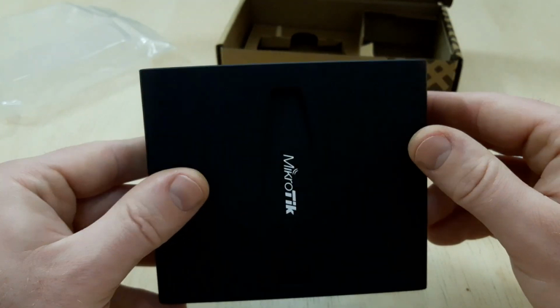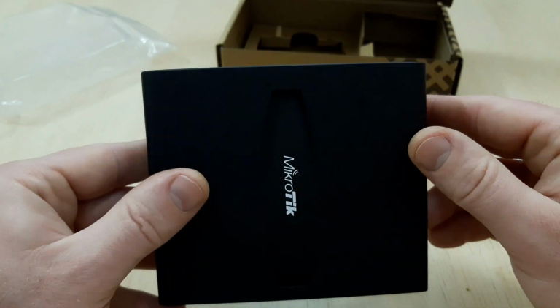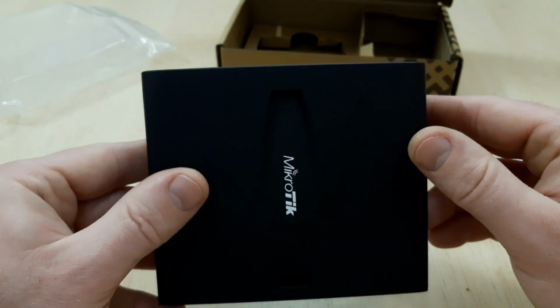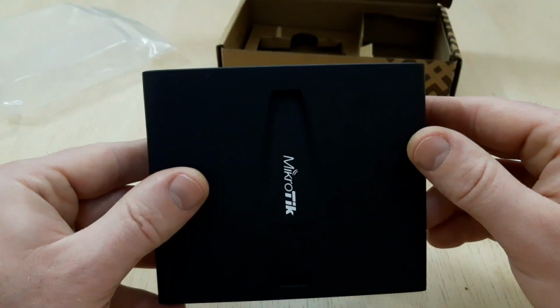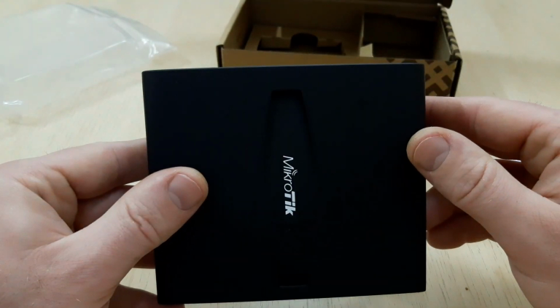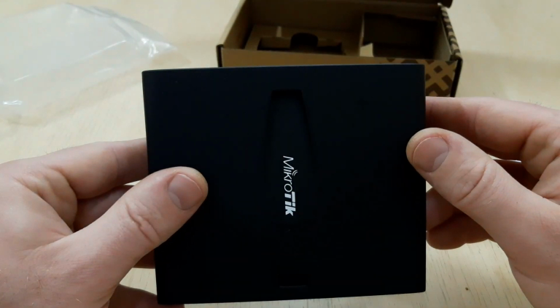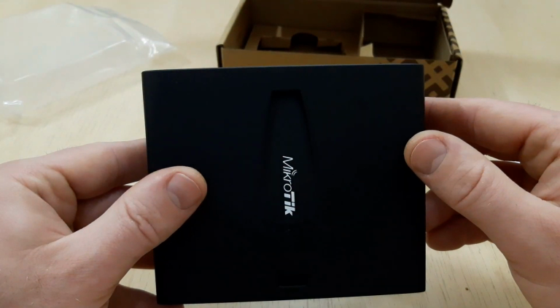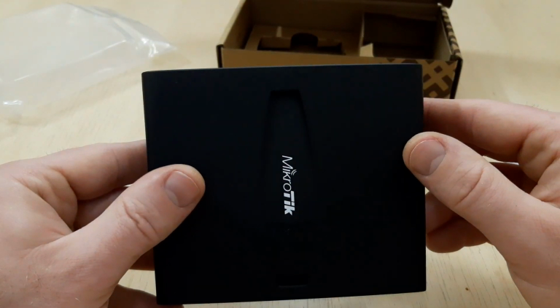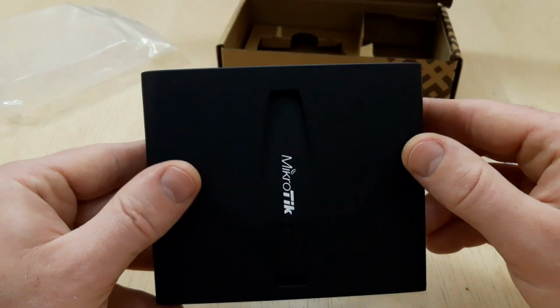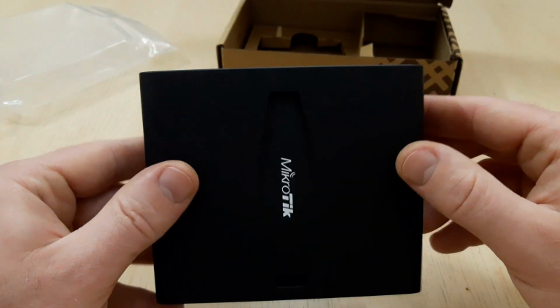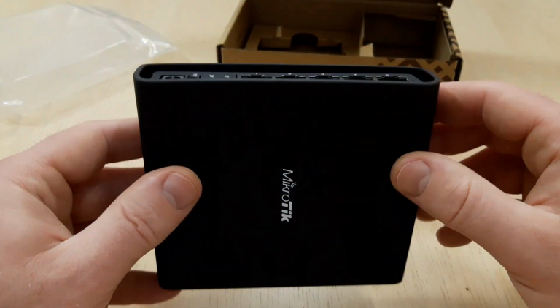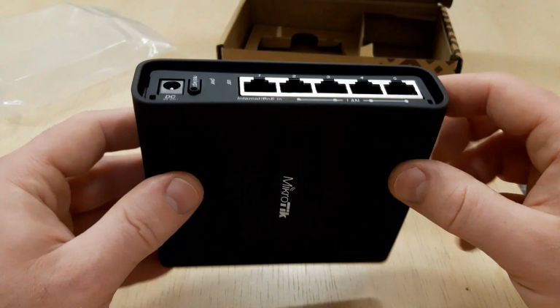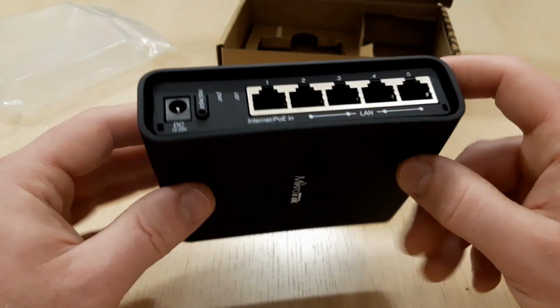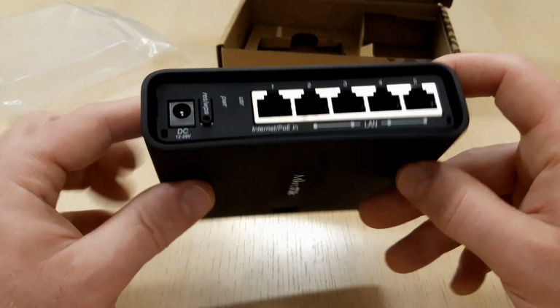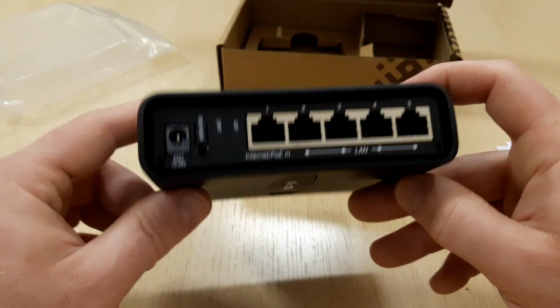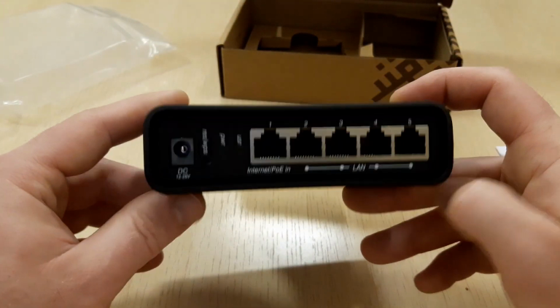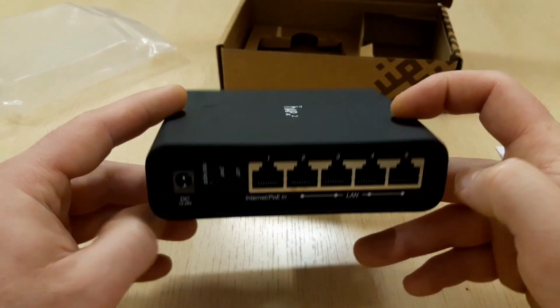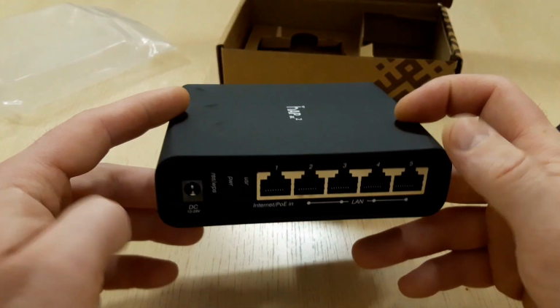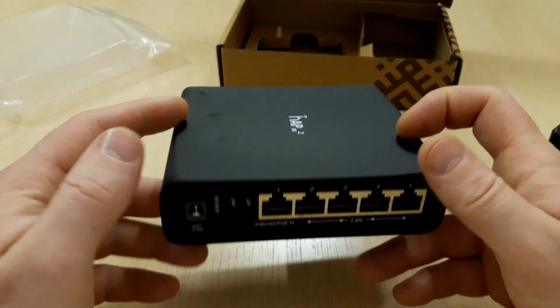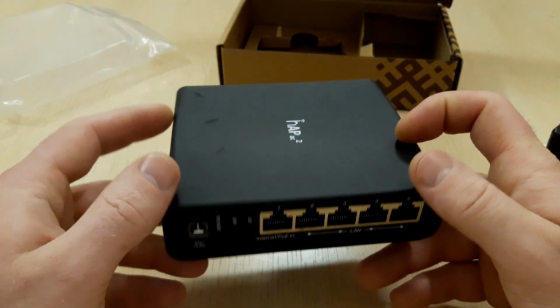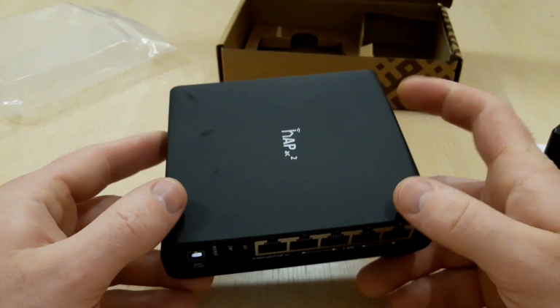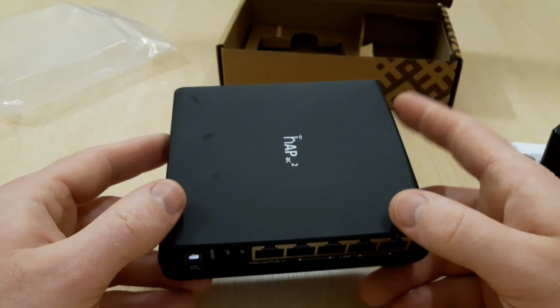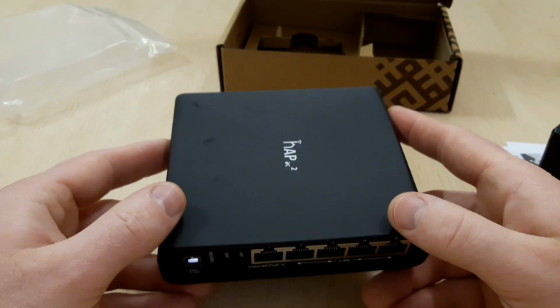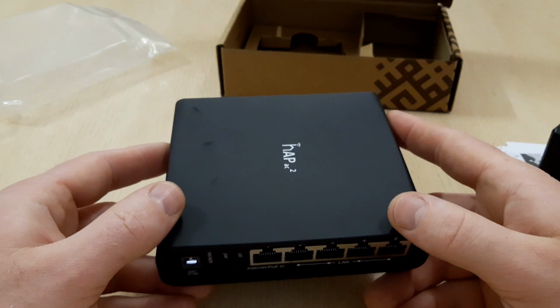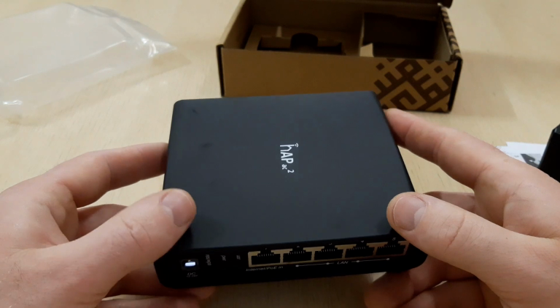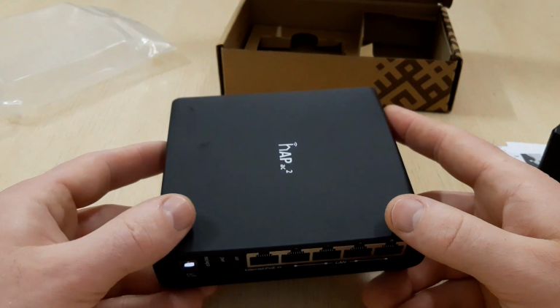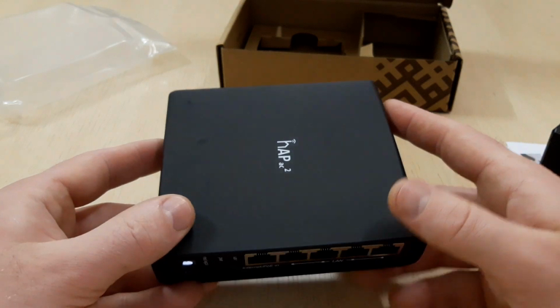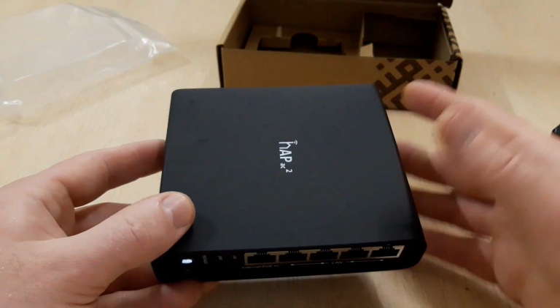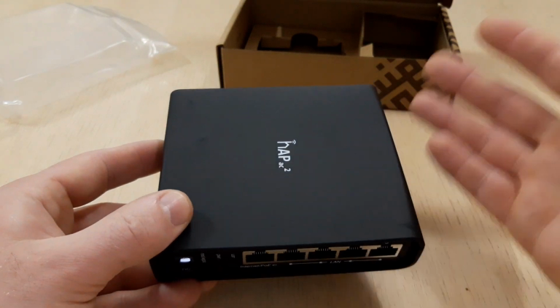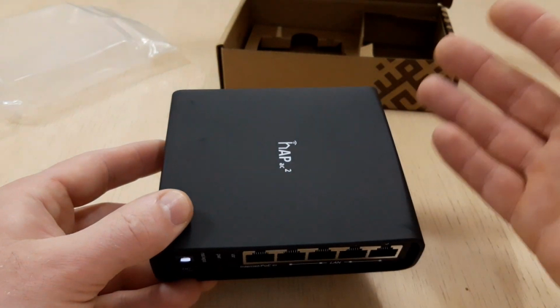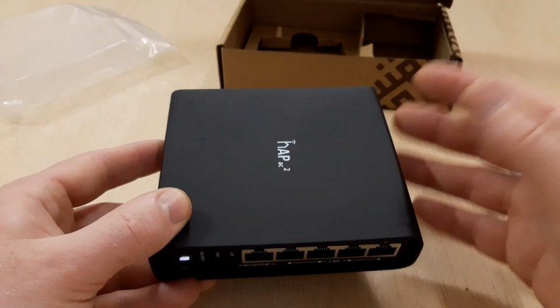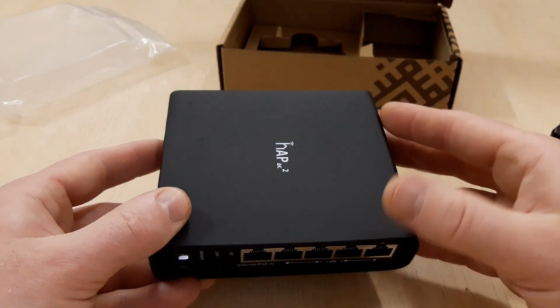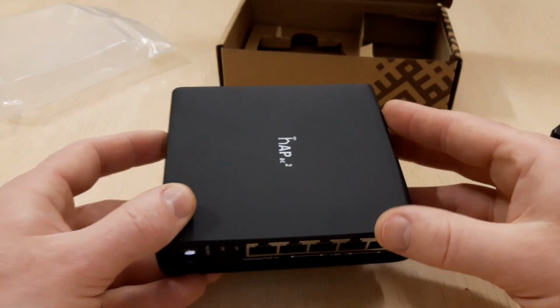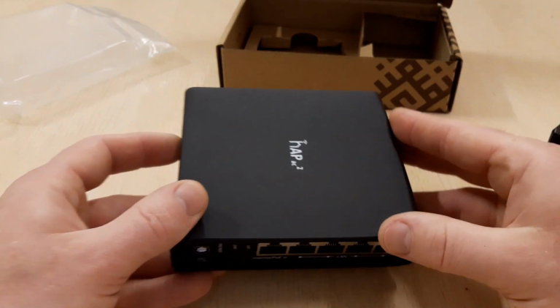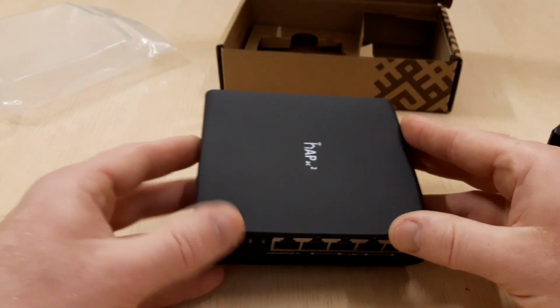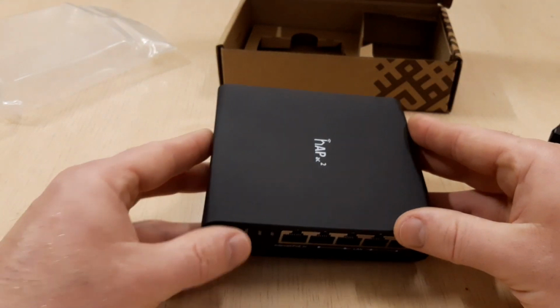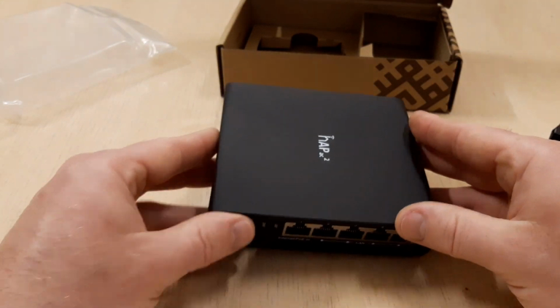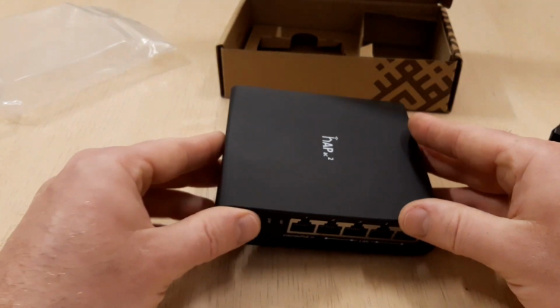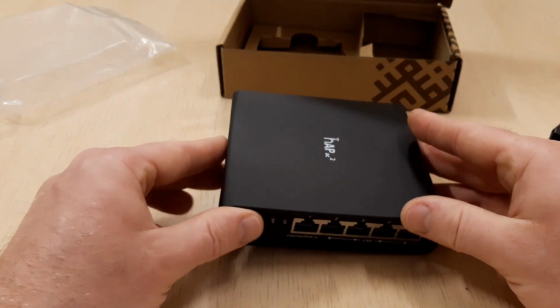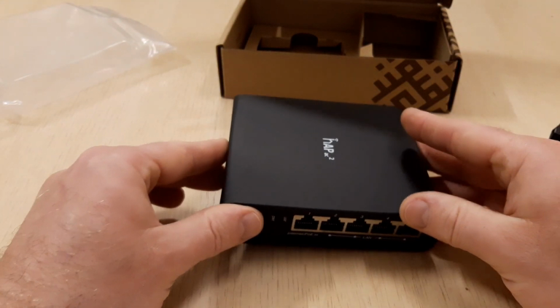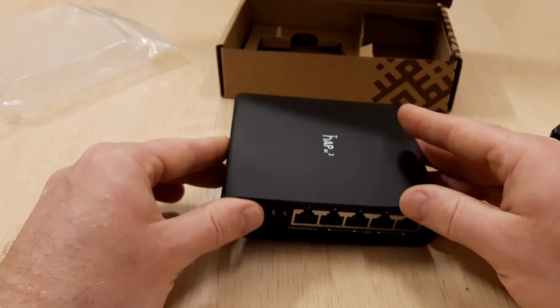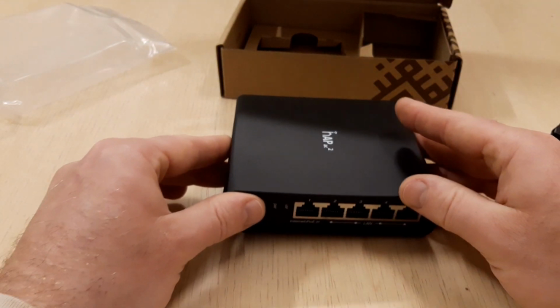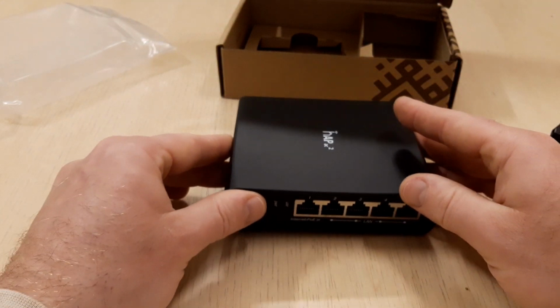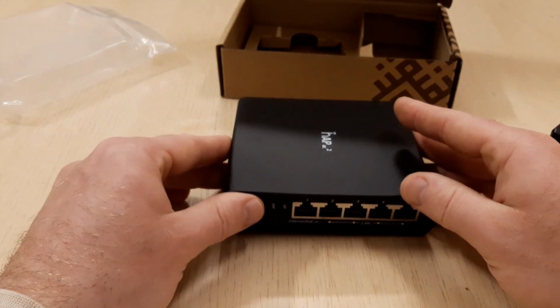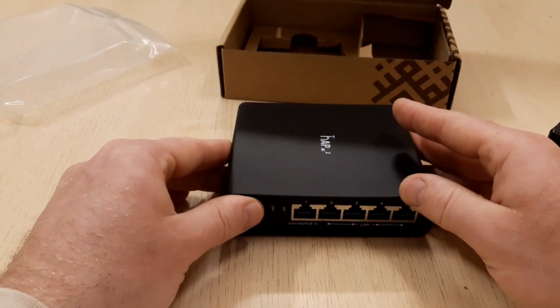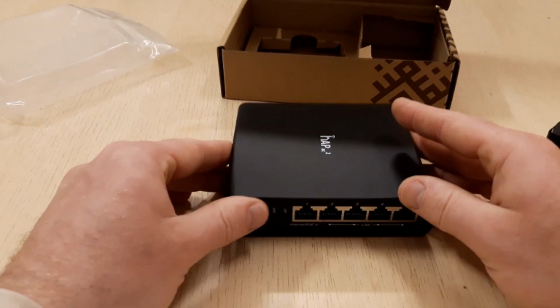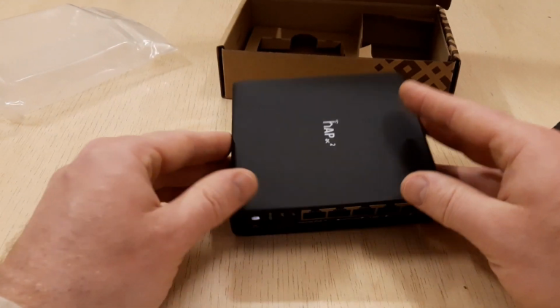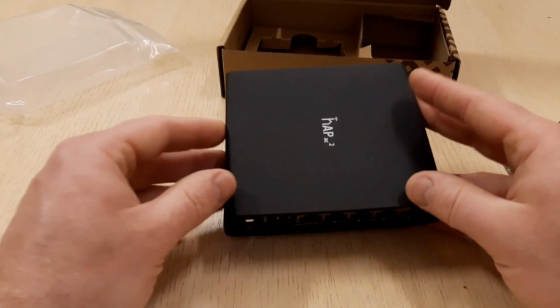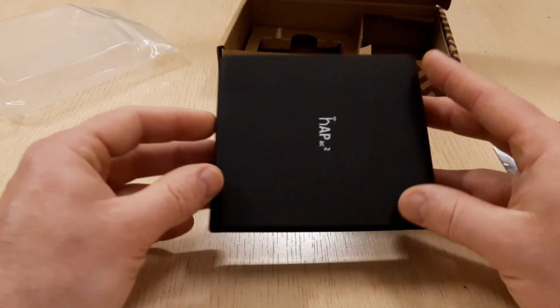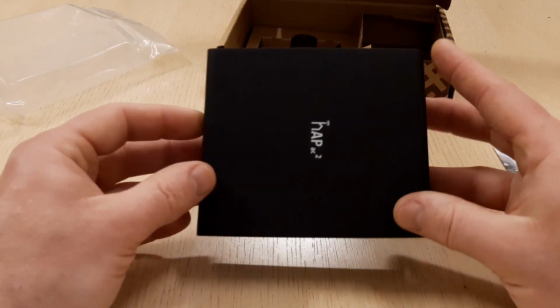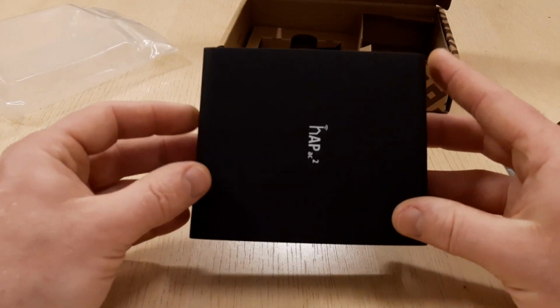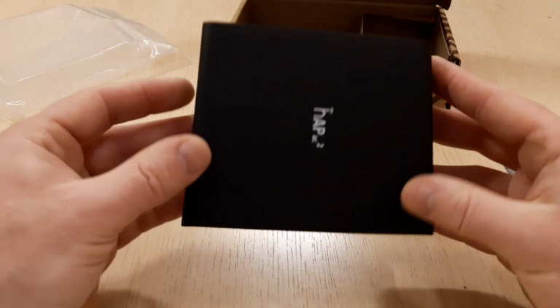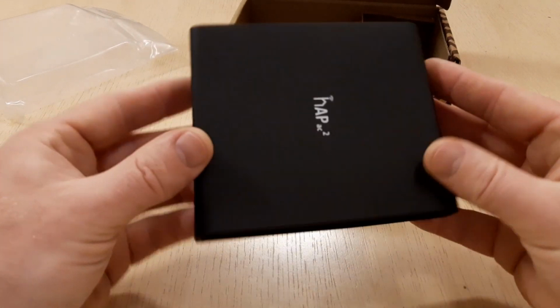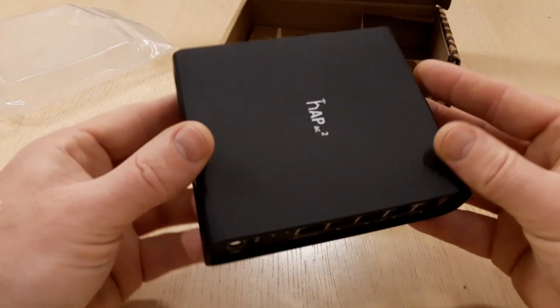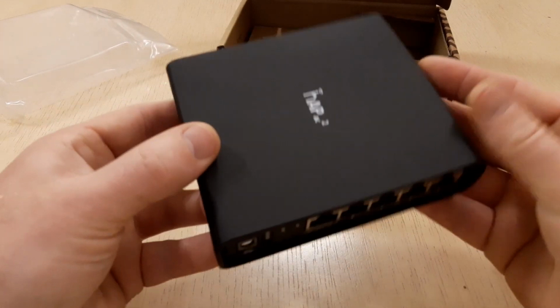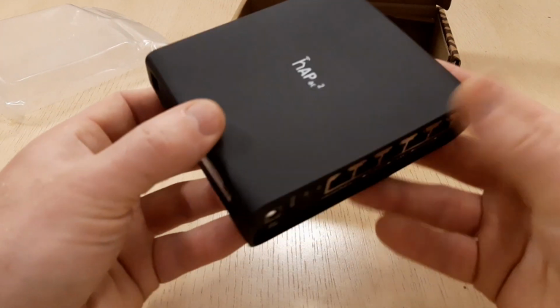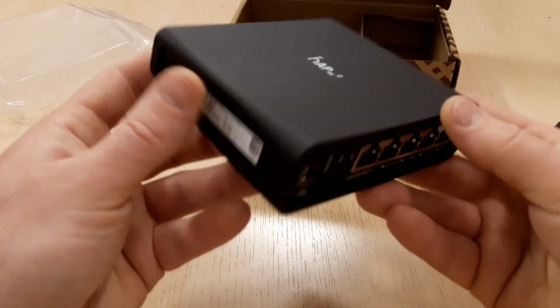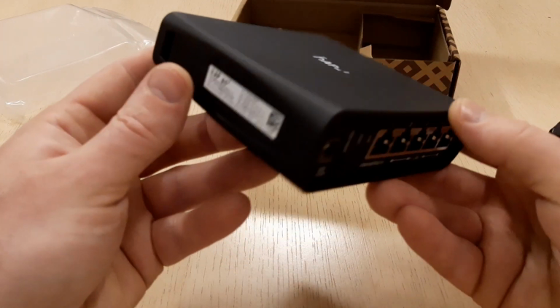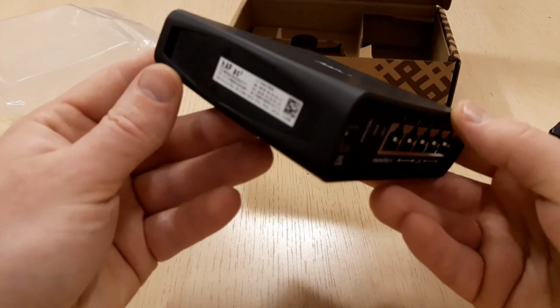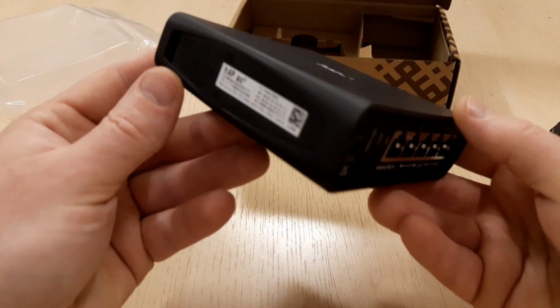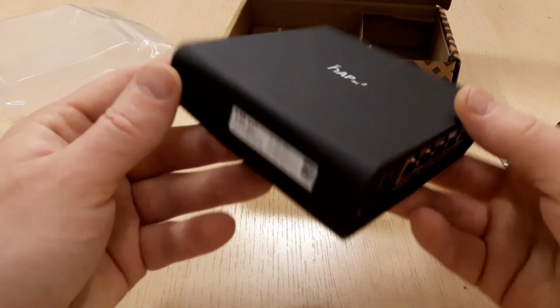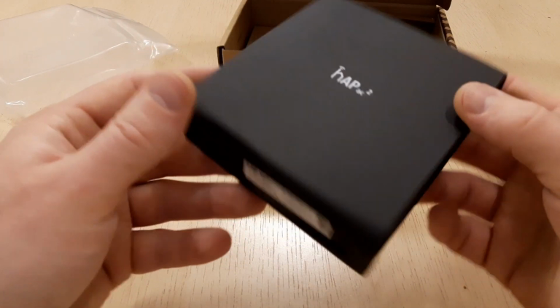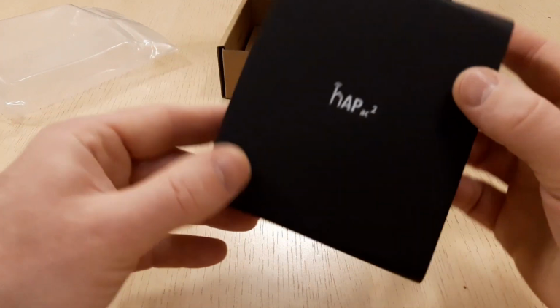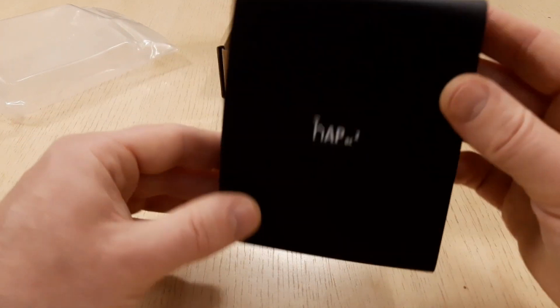Okay, that's our short review of MikroTik HAP AC2. Thanks for watching and don't miss any new videos by subscribing to our channel.